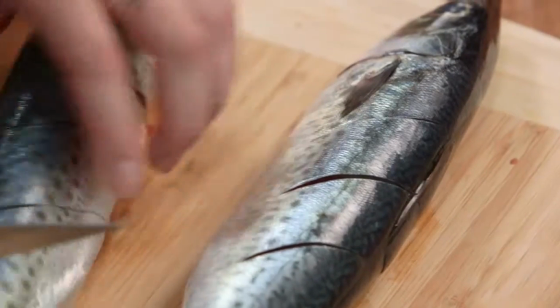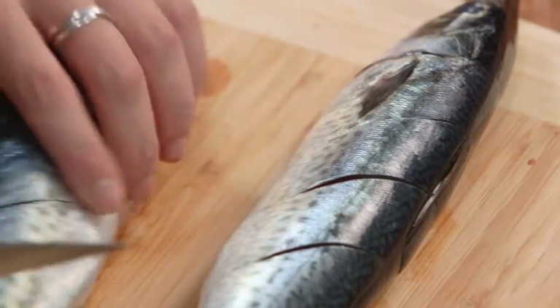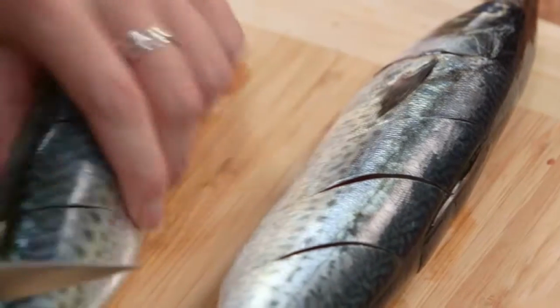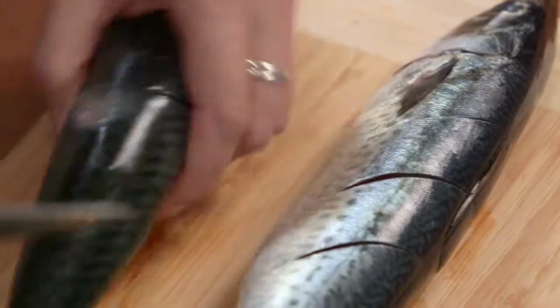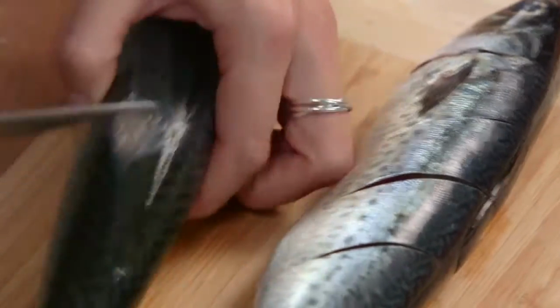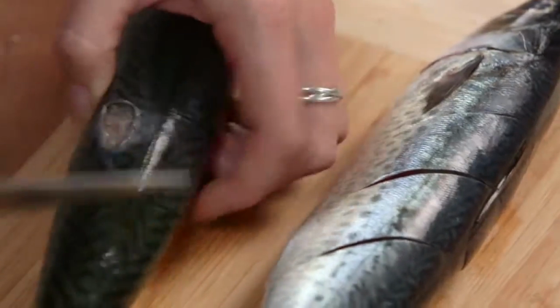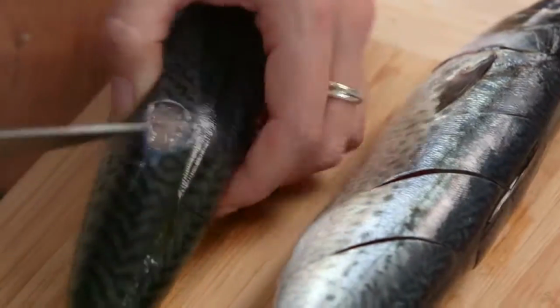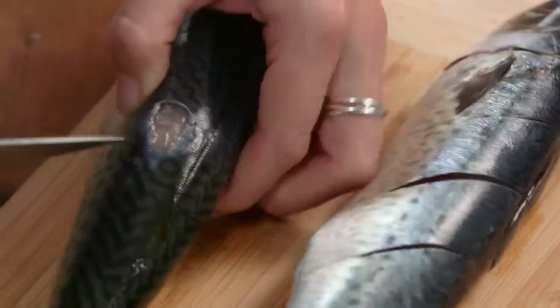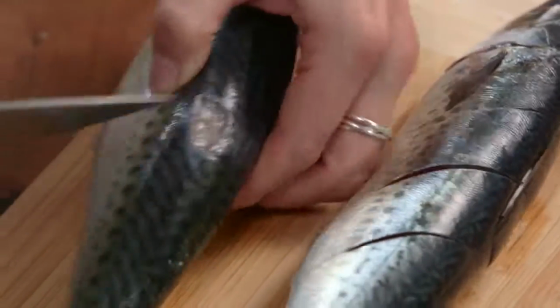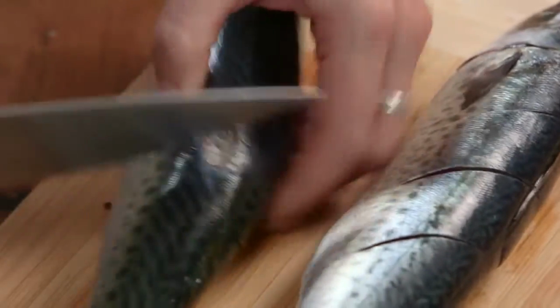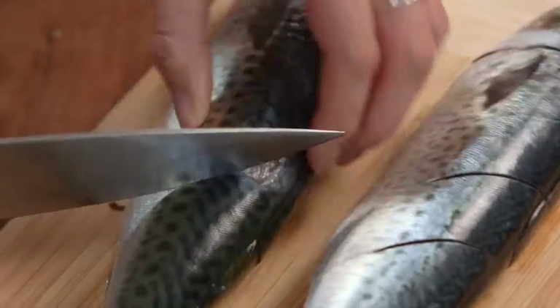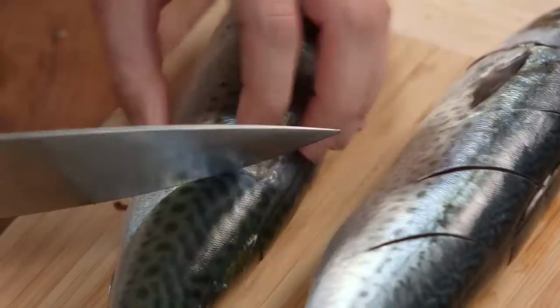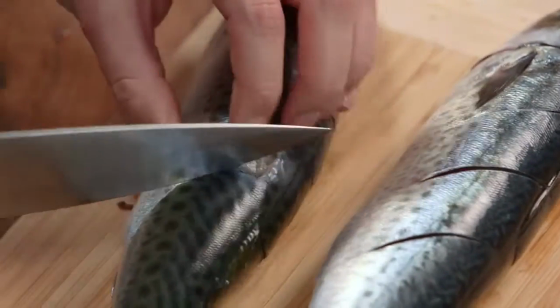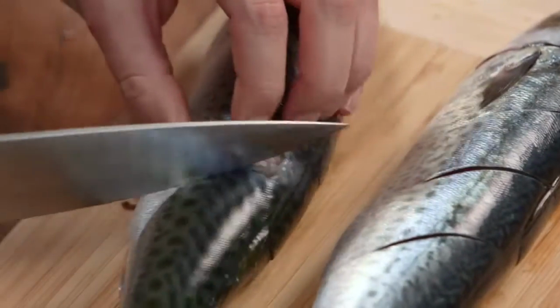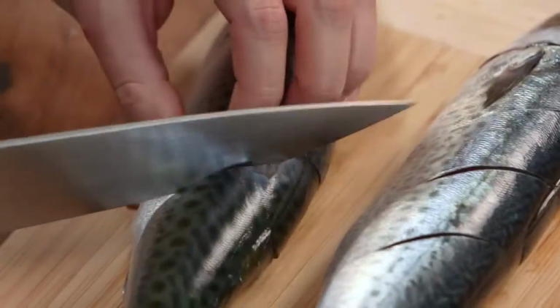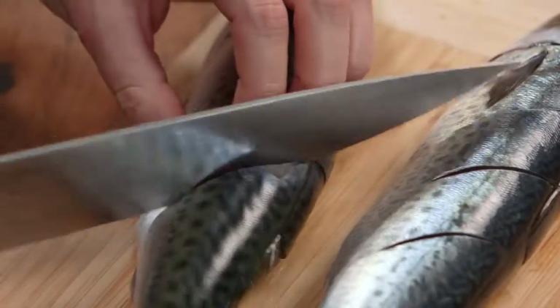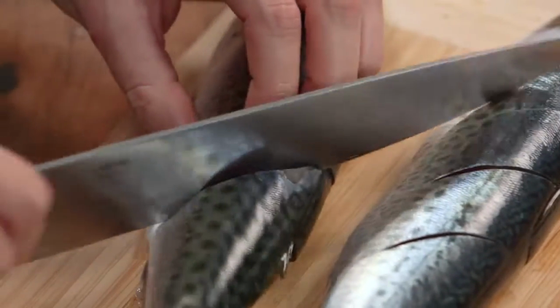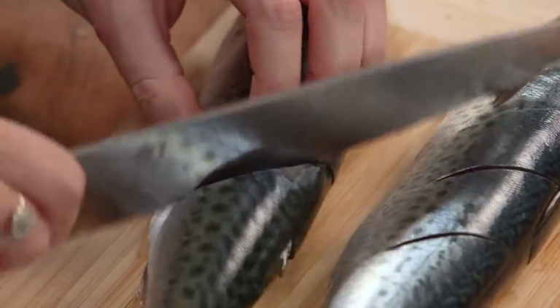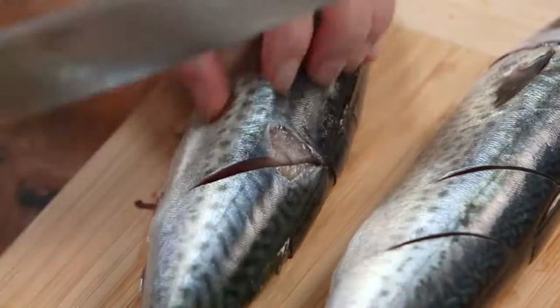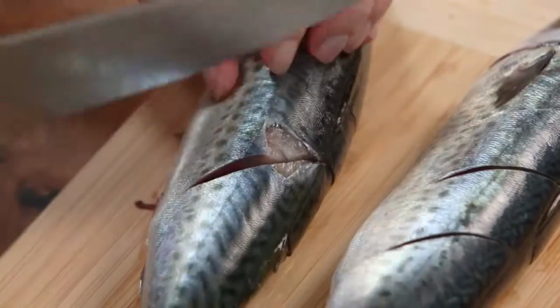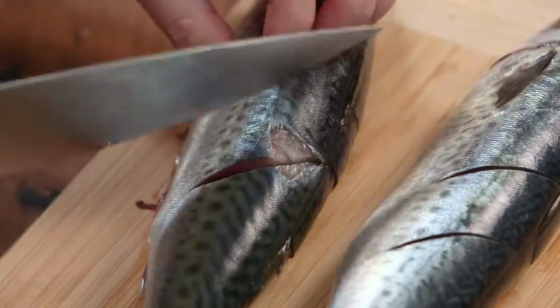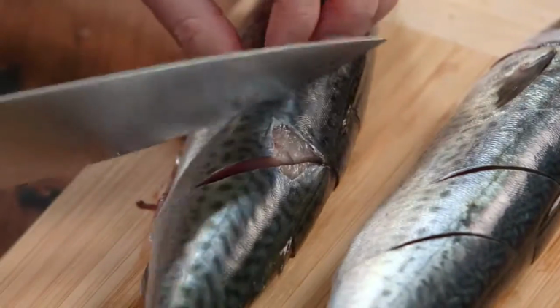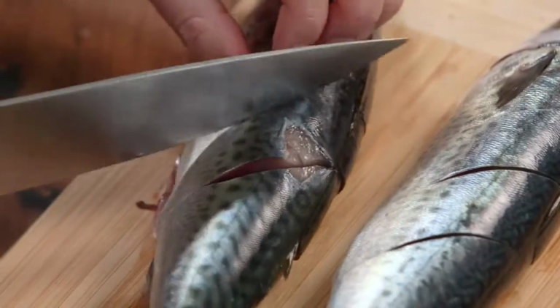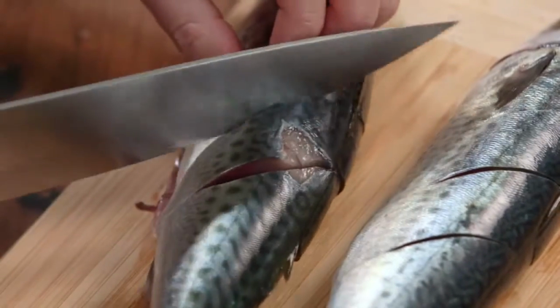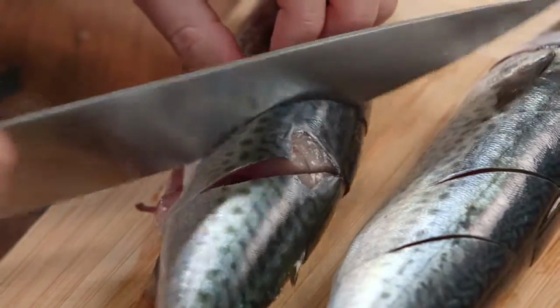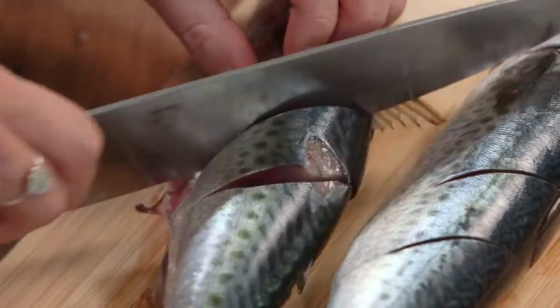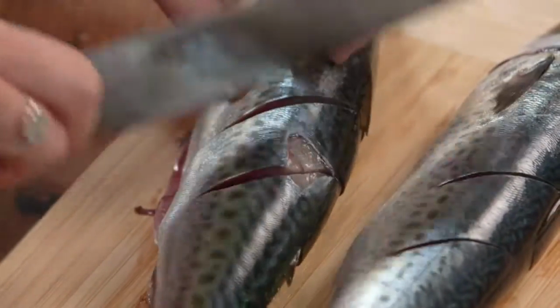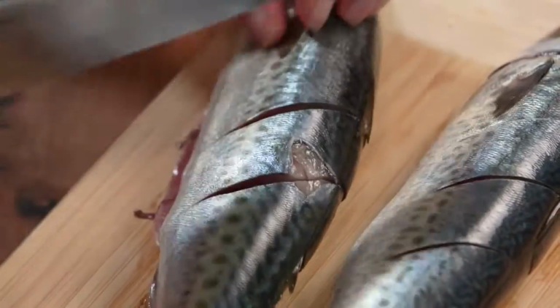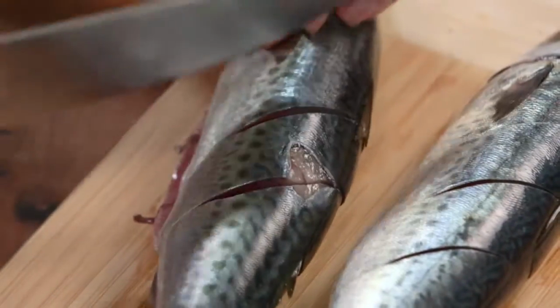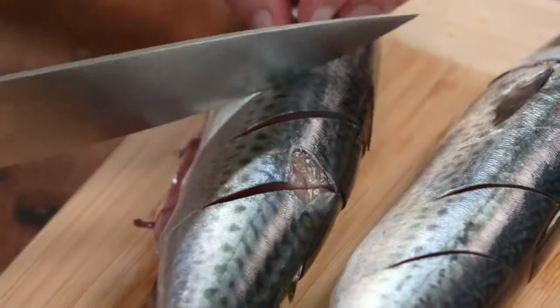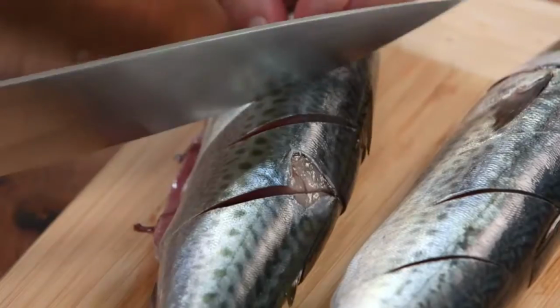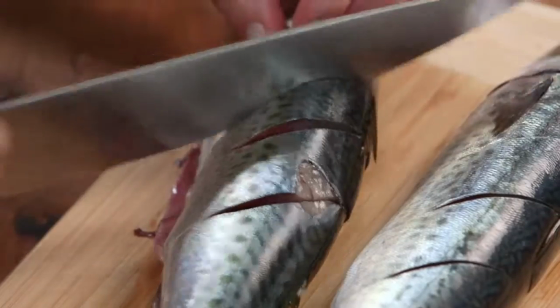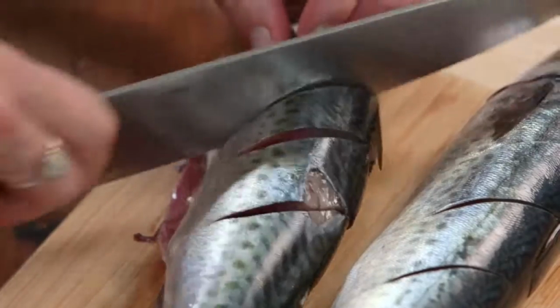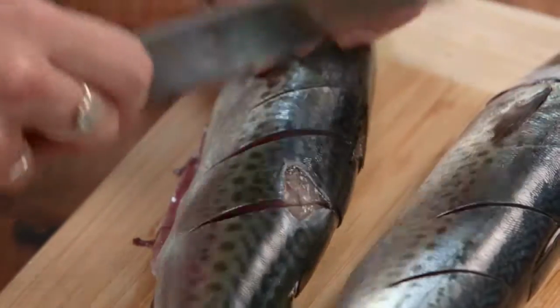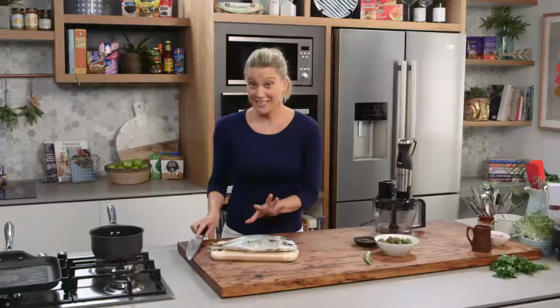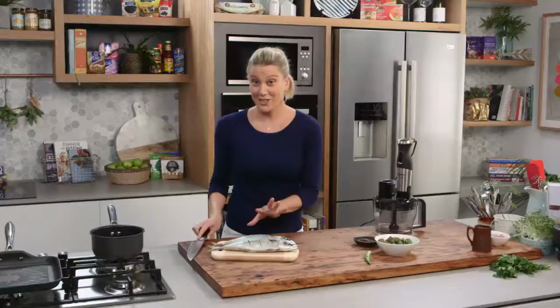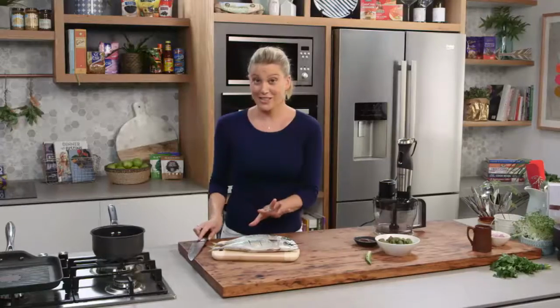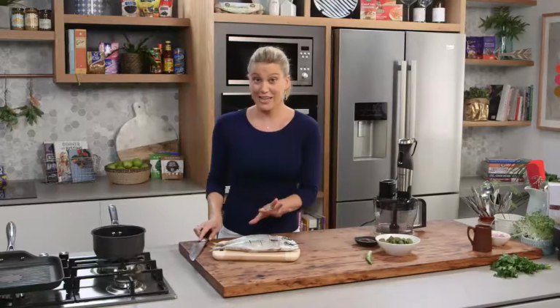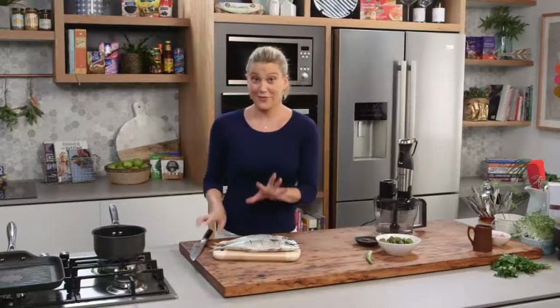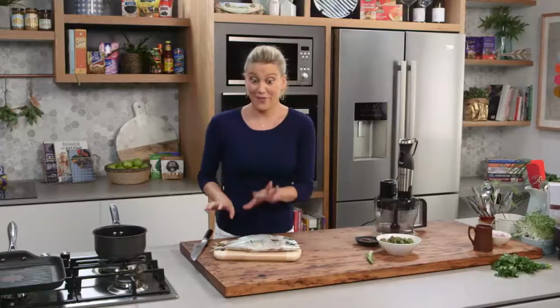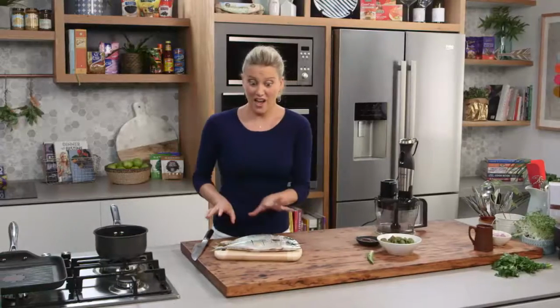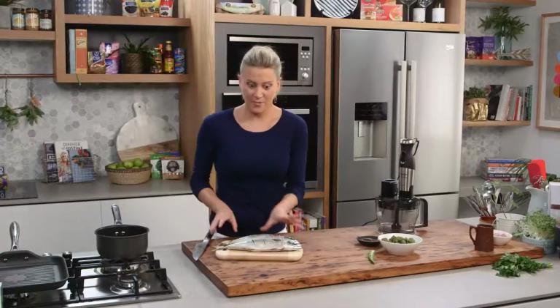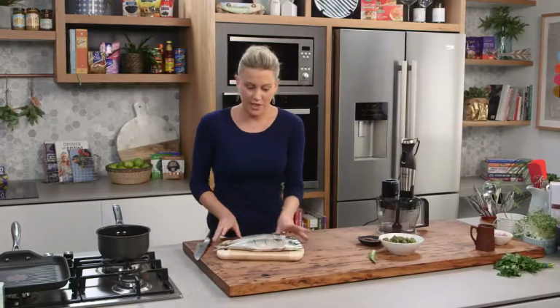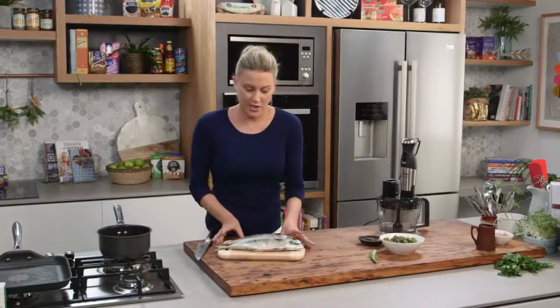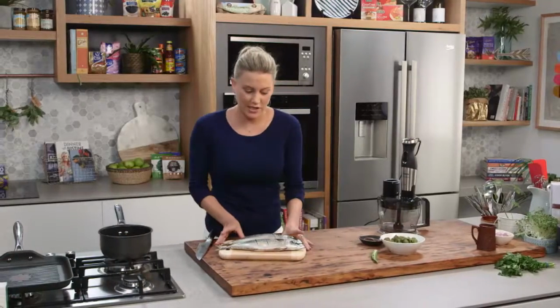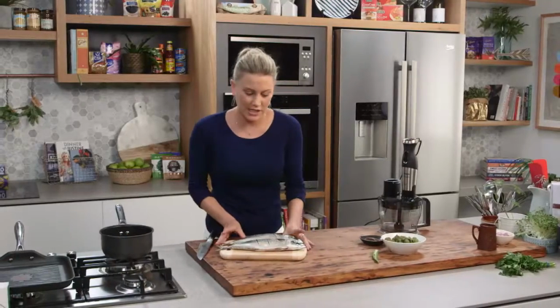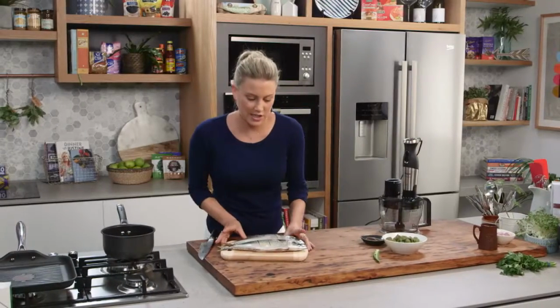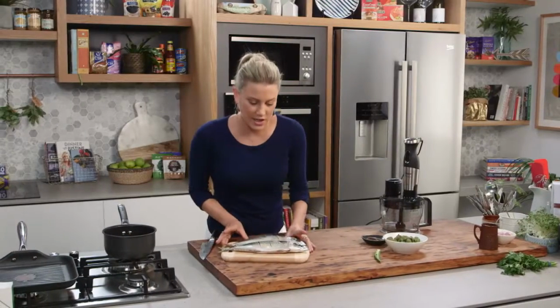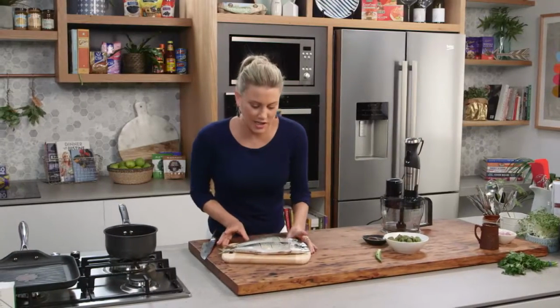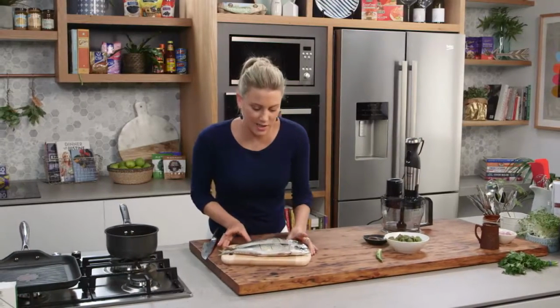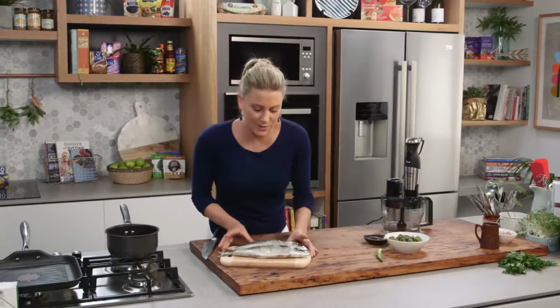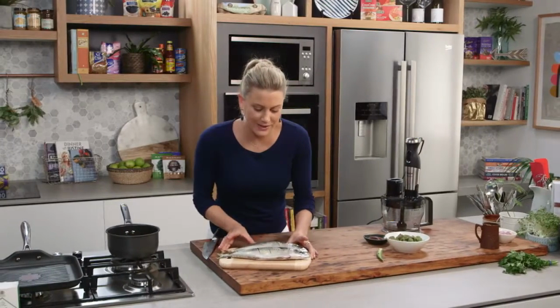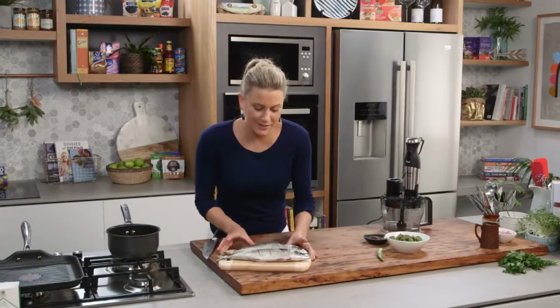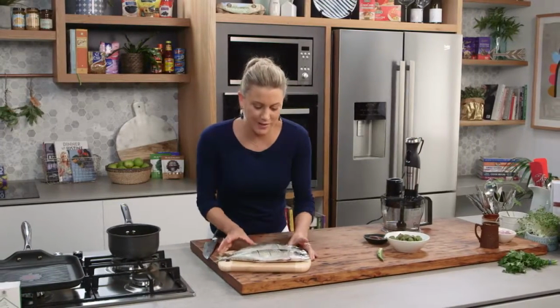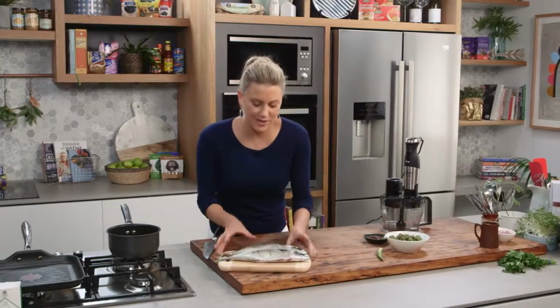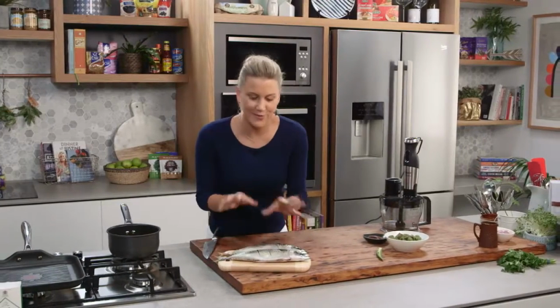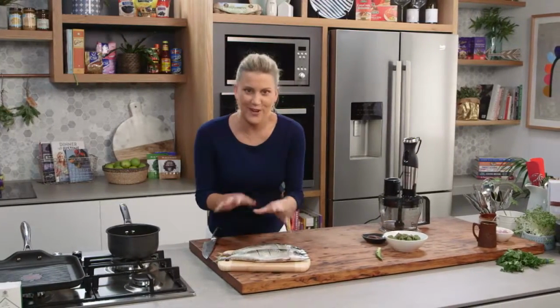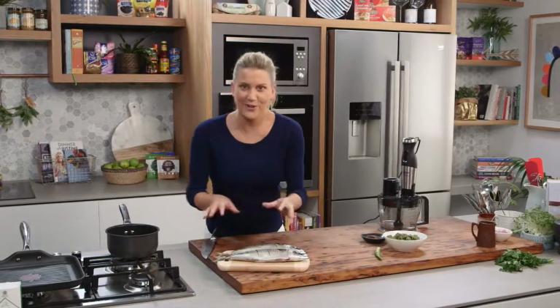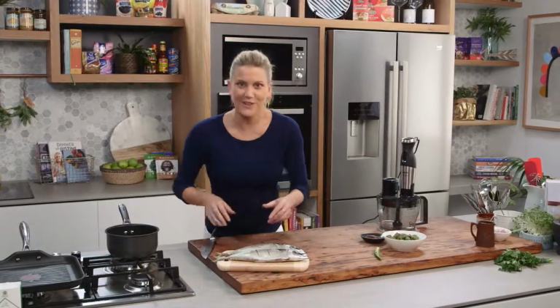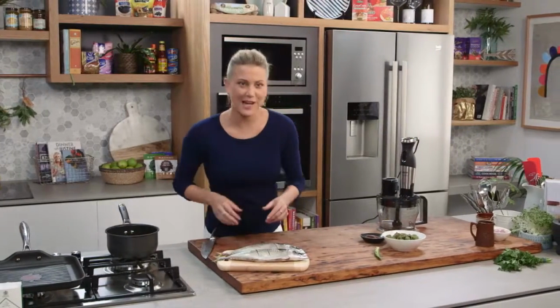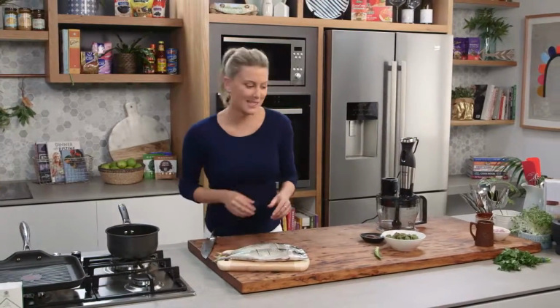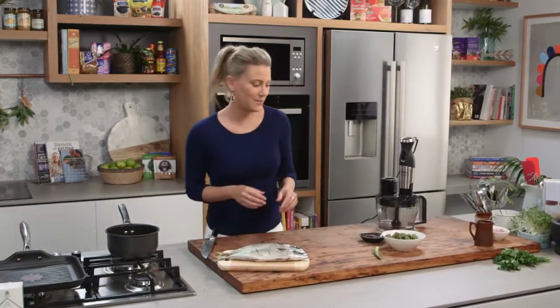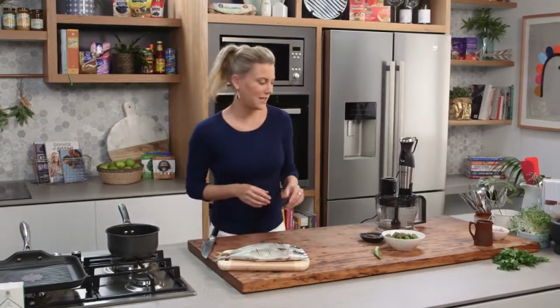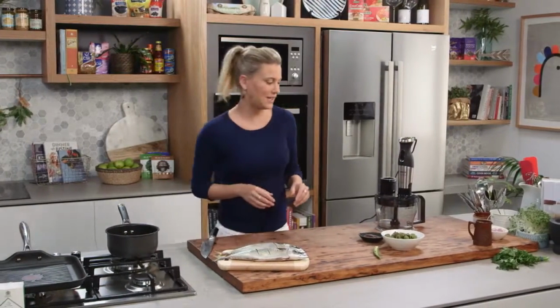Not all the way through to the bone — almost to the bone though. These only take five minutes on each side, so we'll leave them to the very last minute.